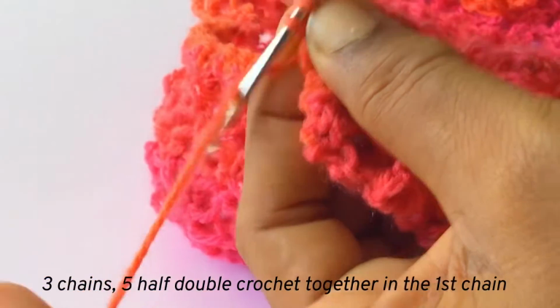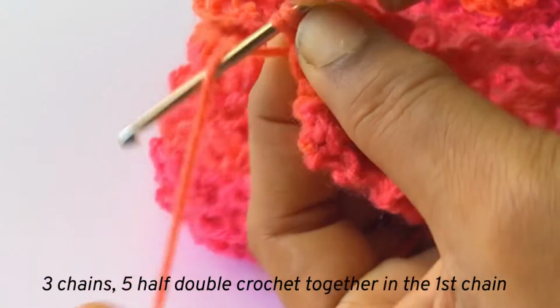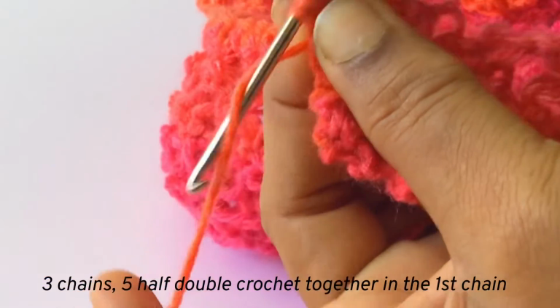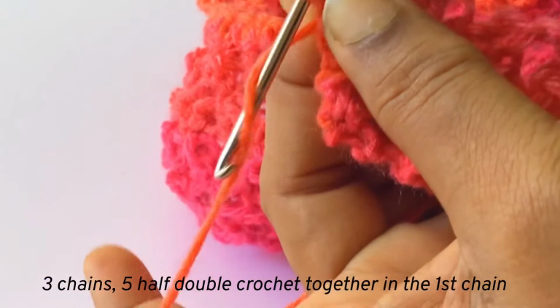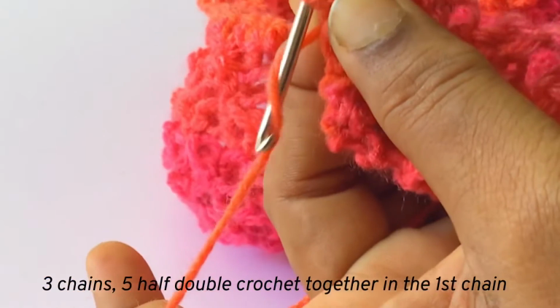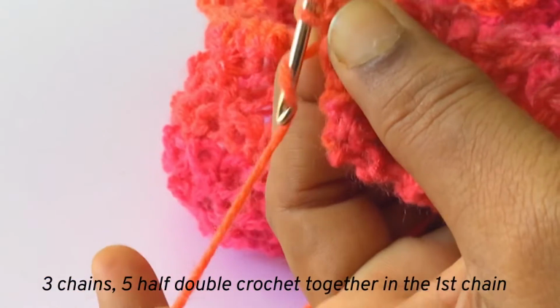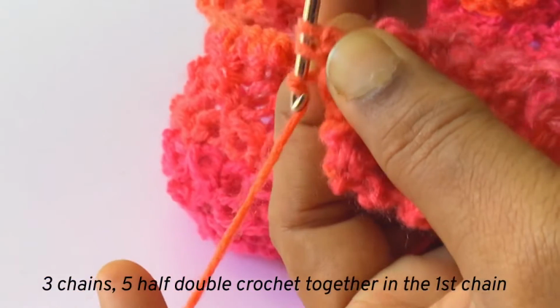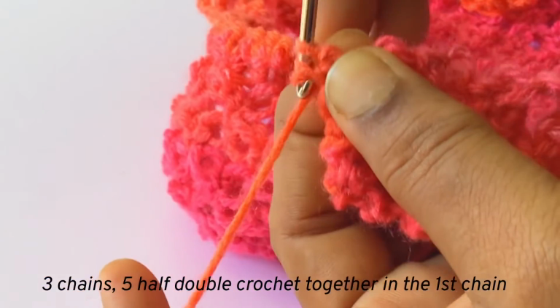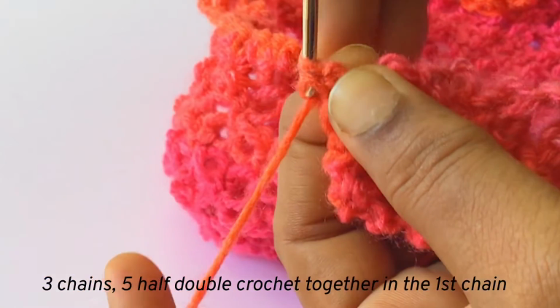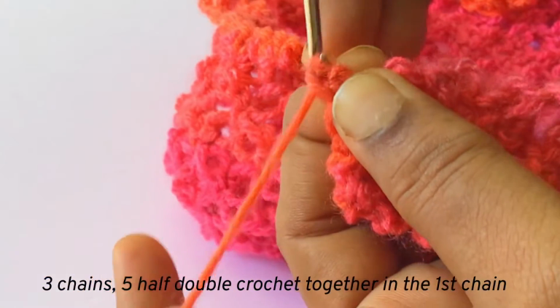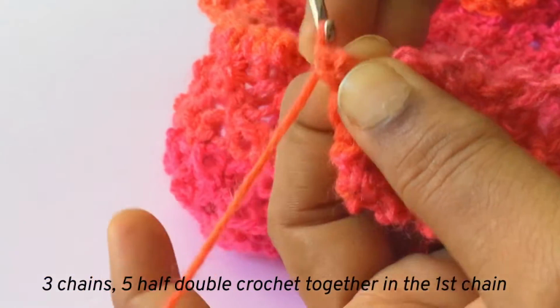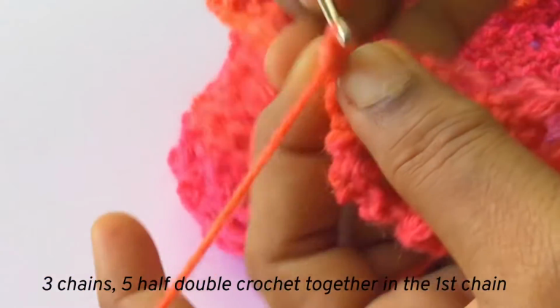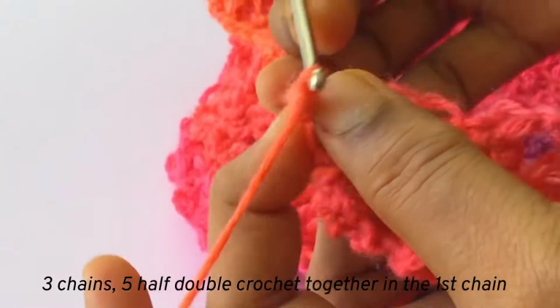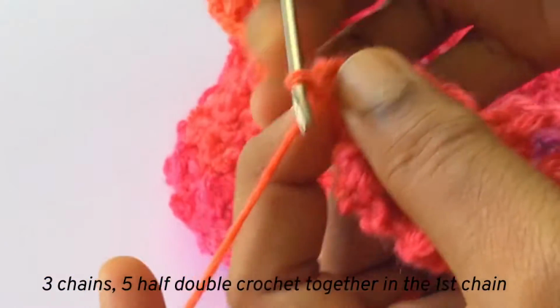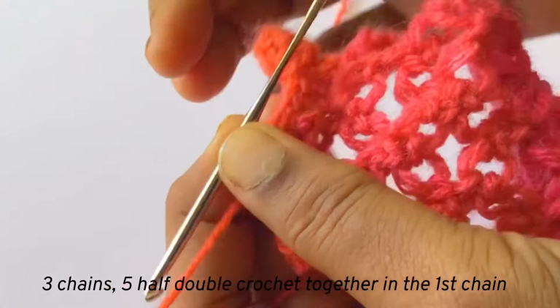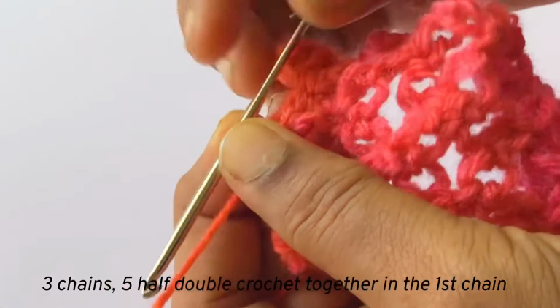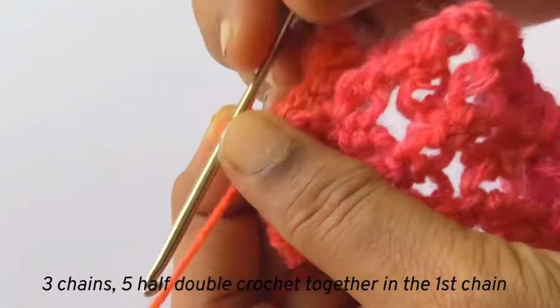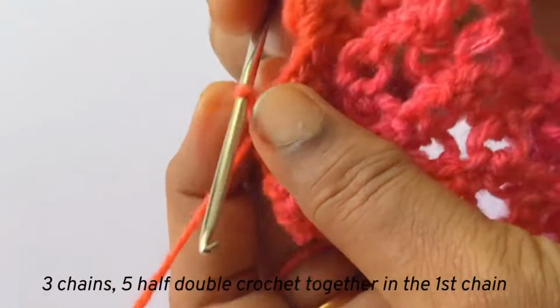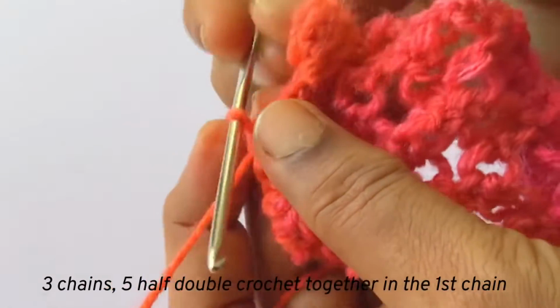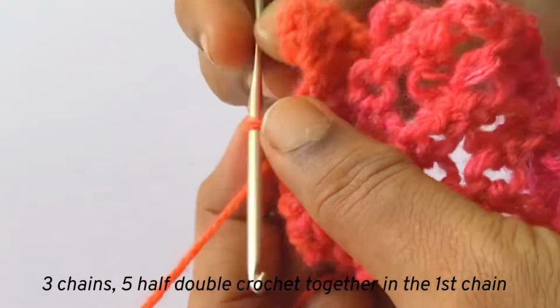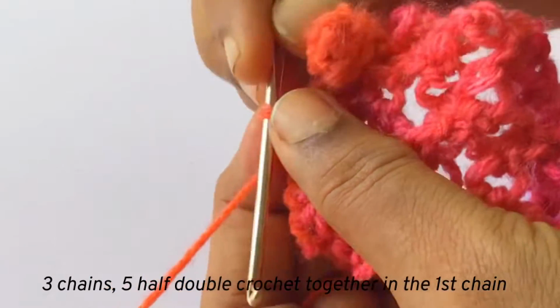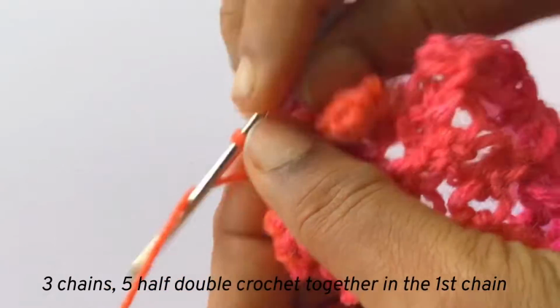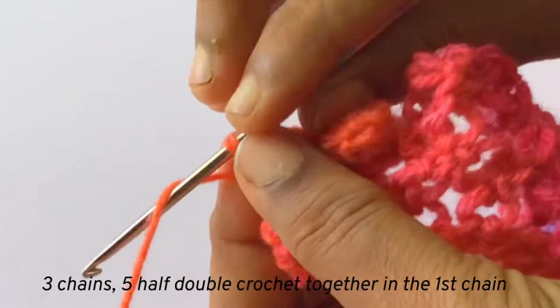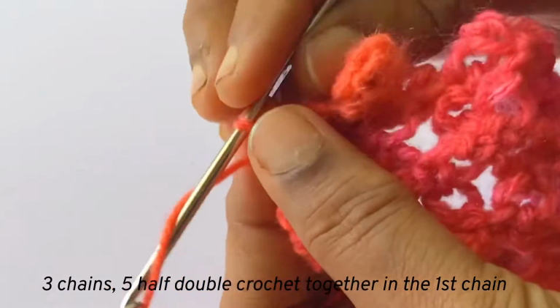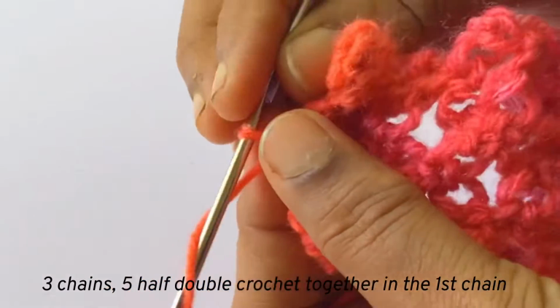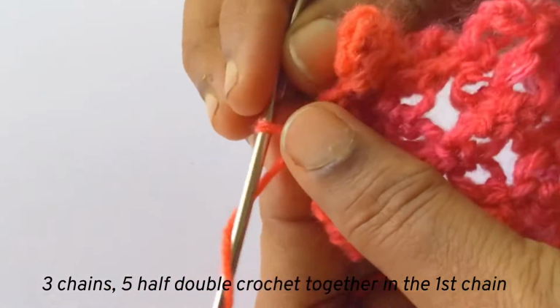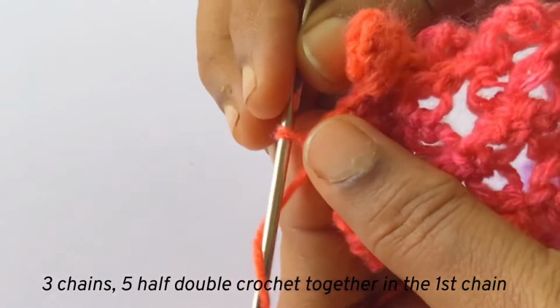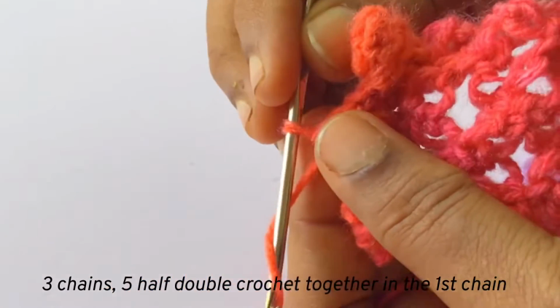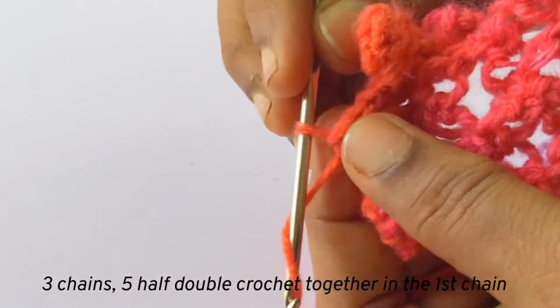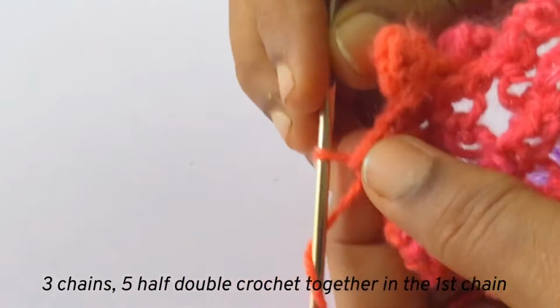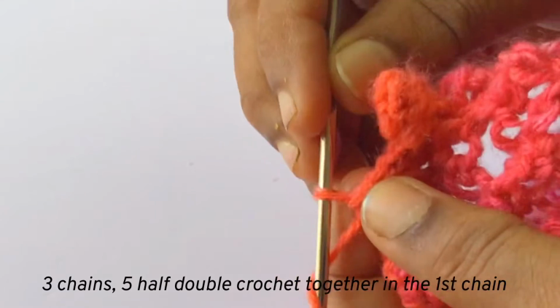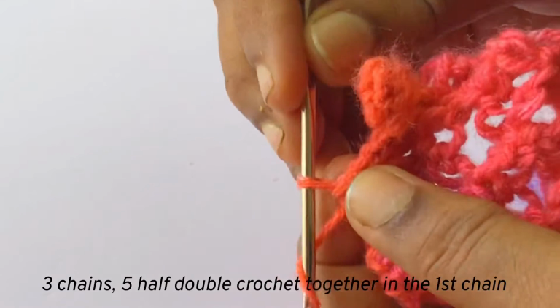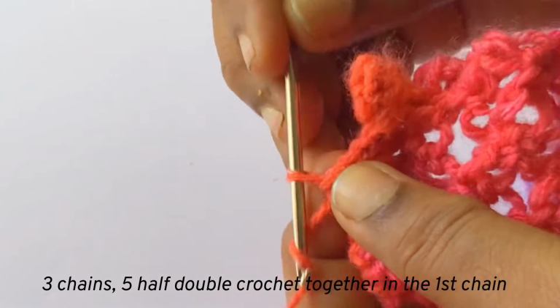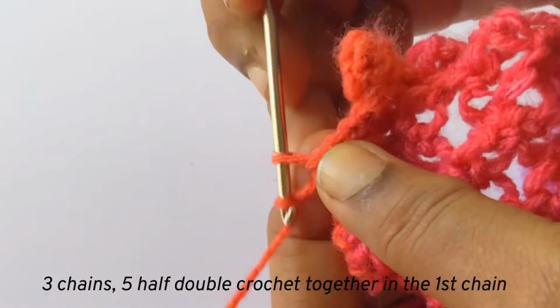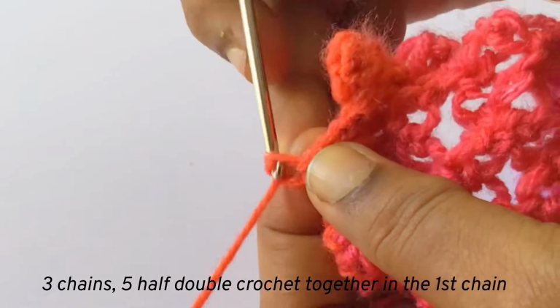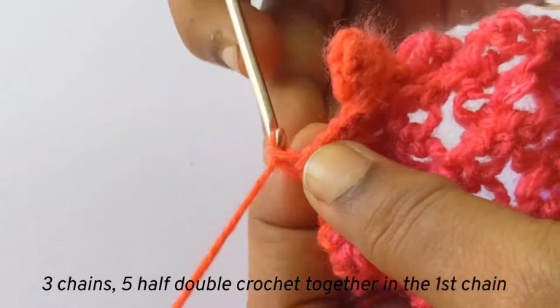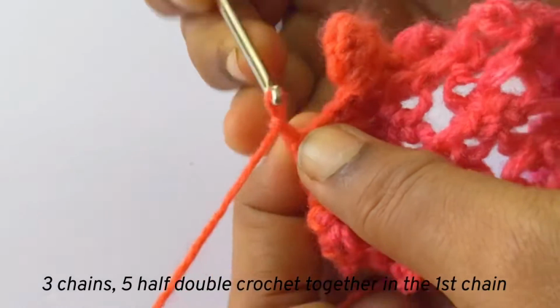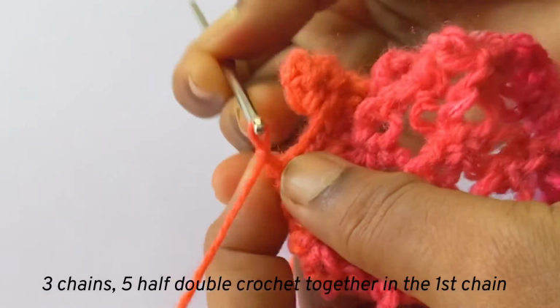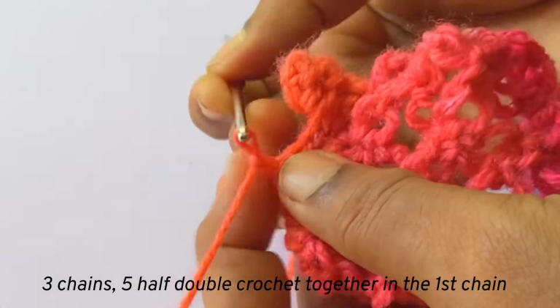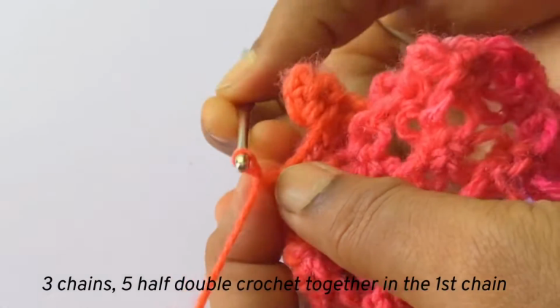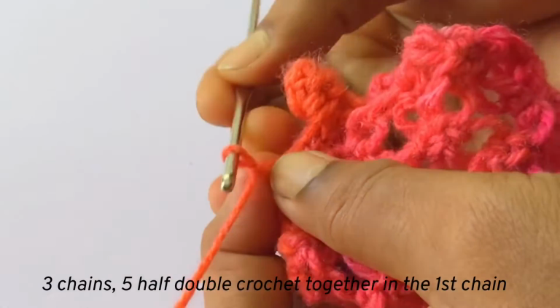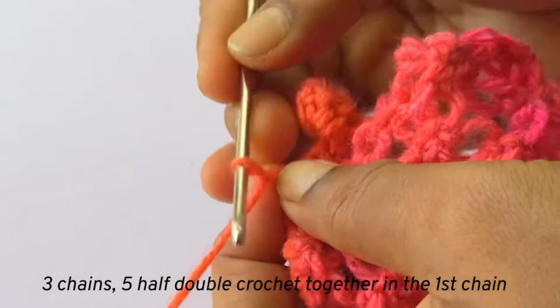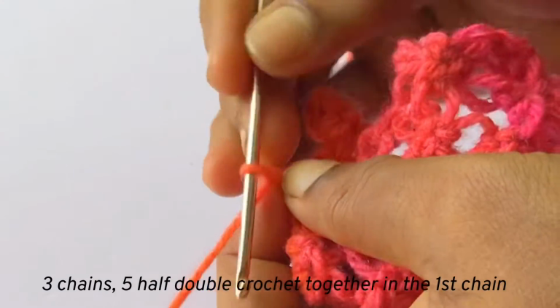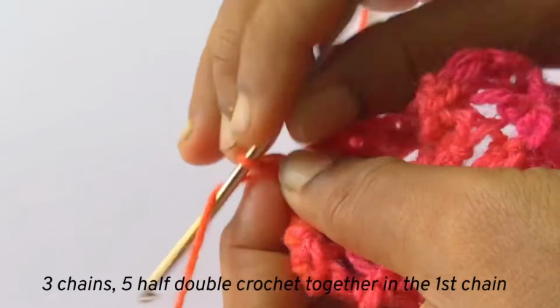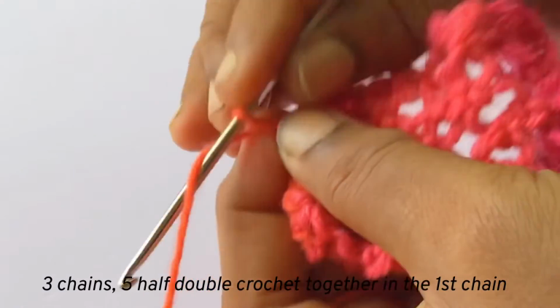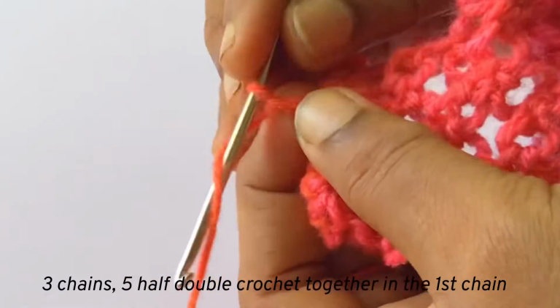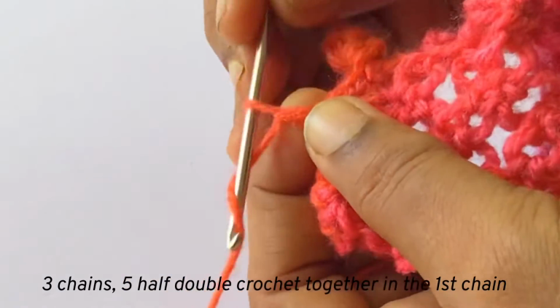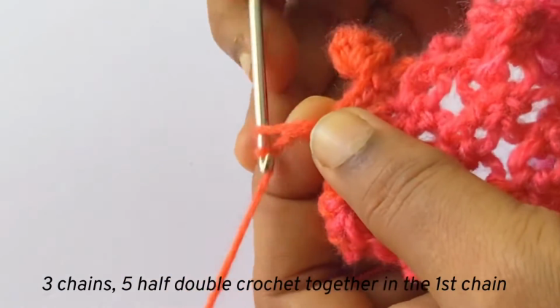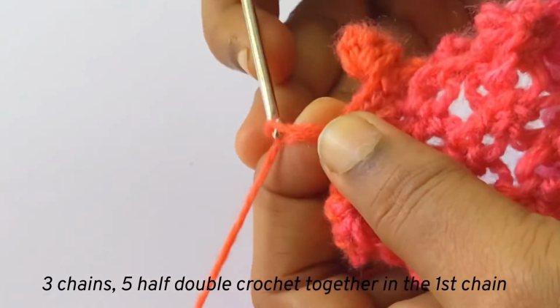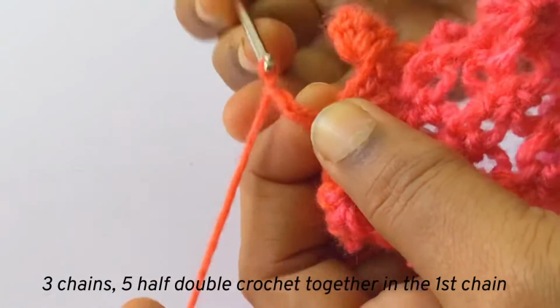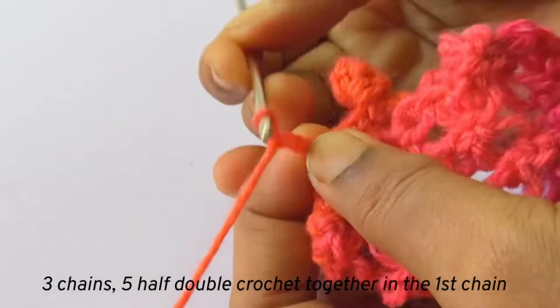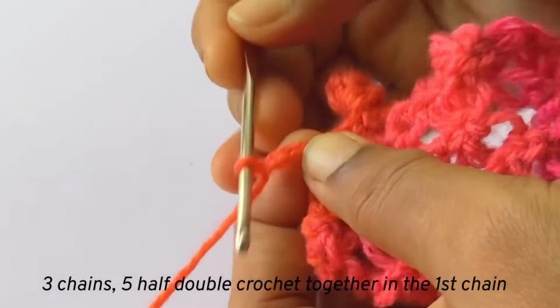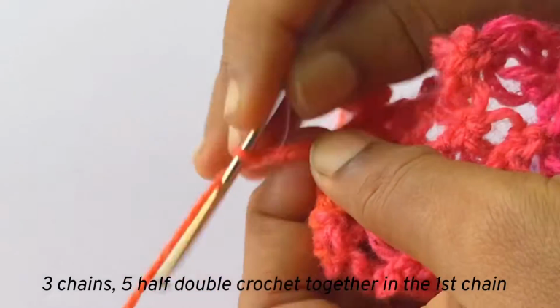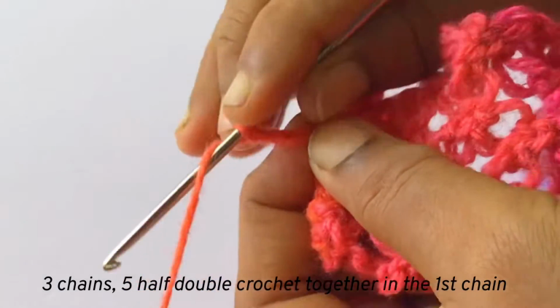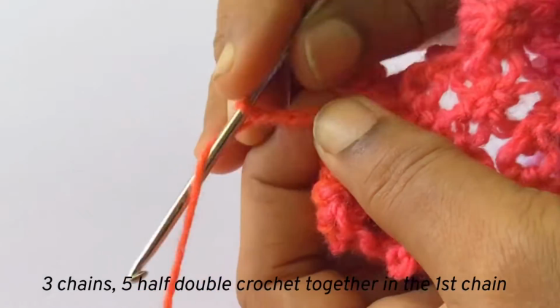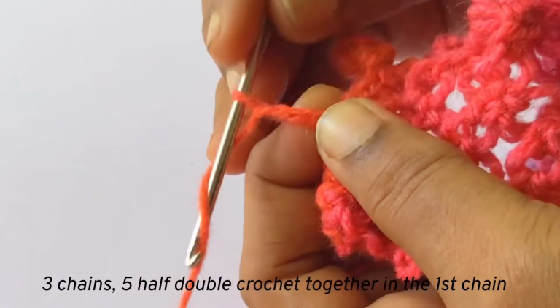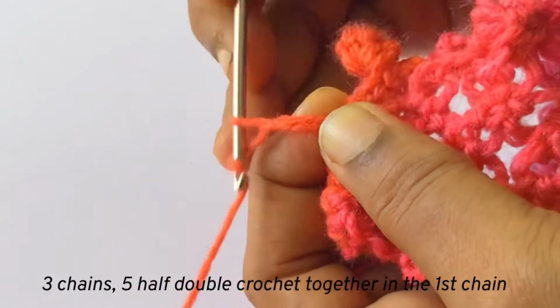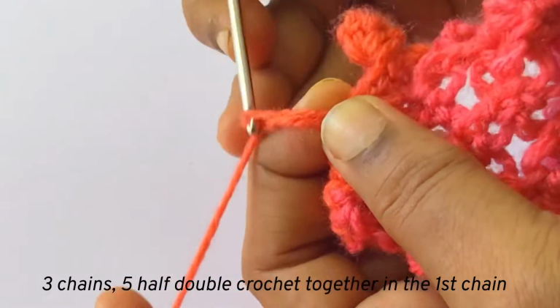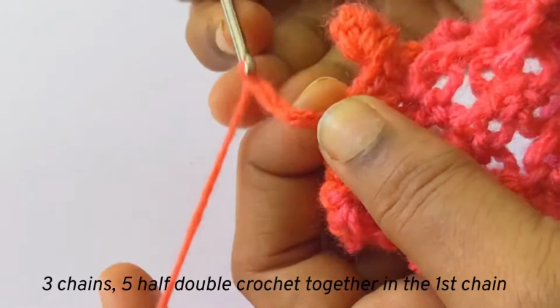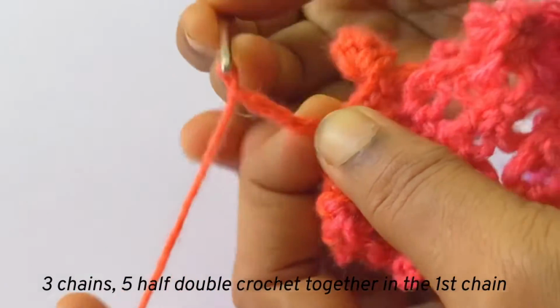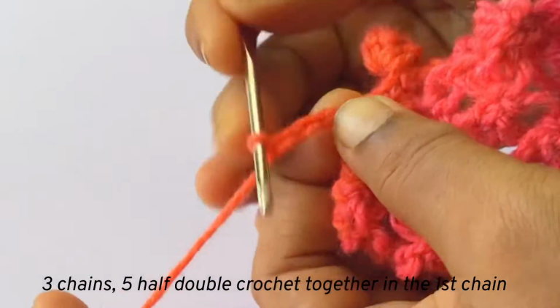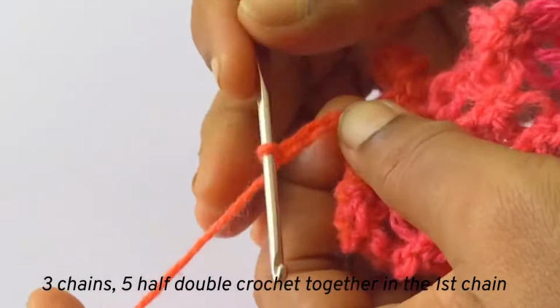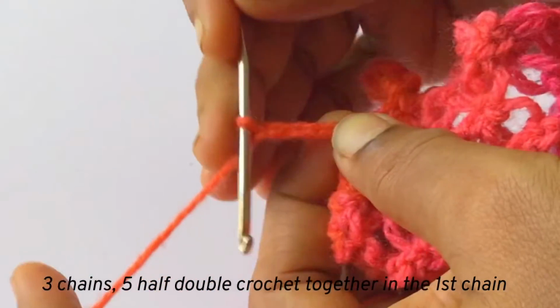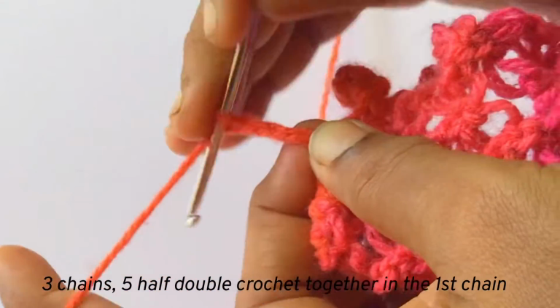I have finished one pom-pom and I will show you the next one. One, two and three chains.